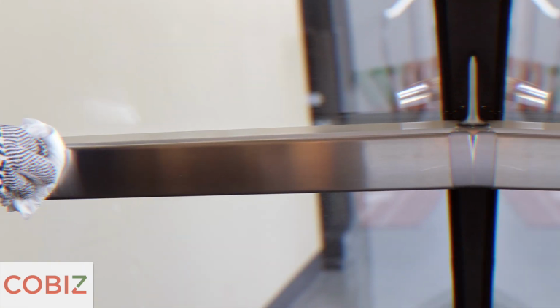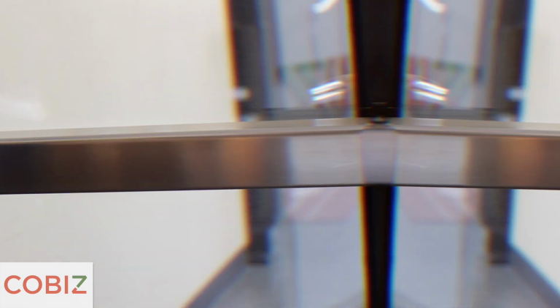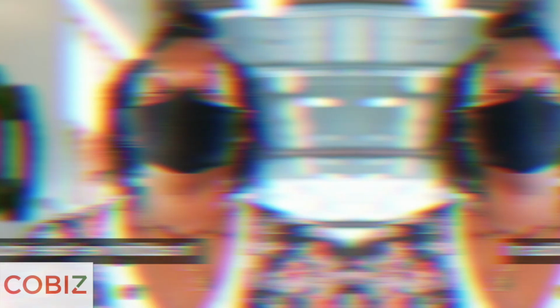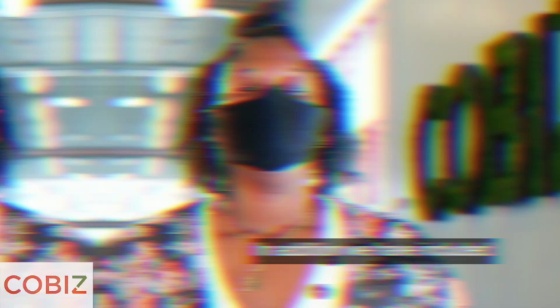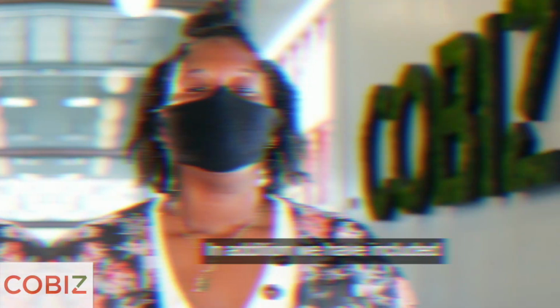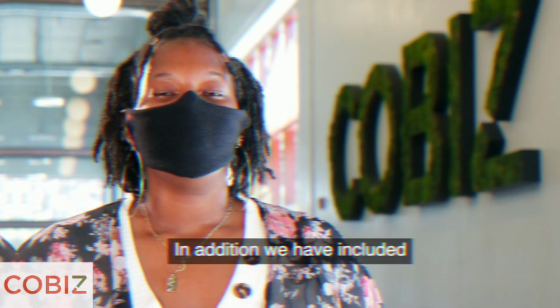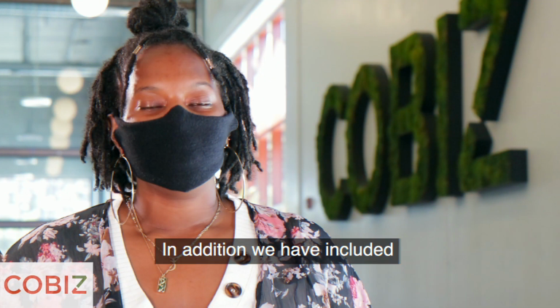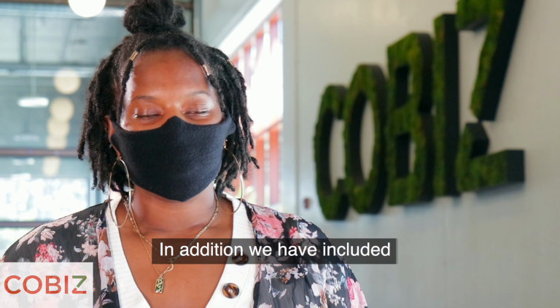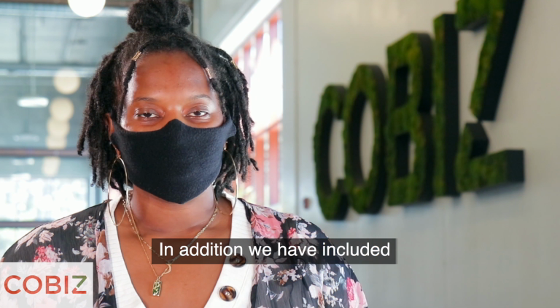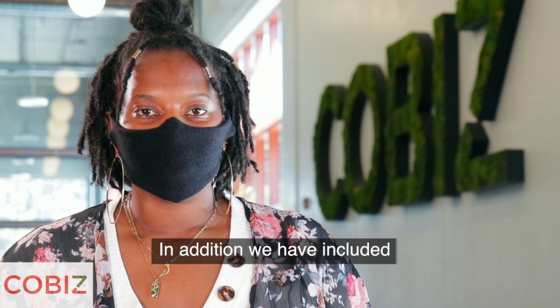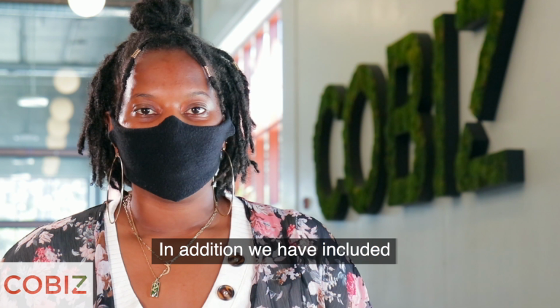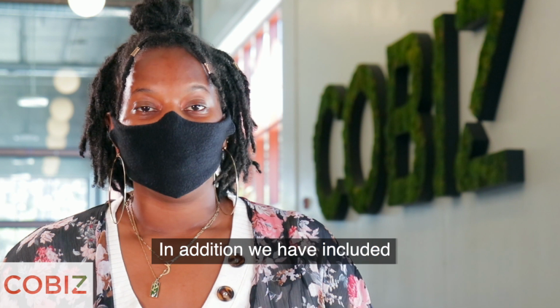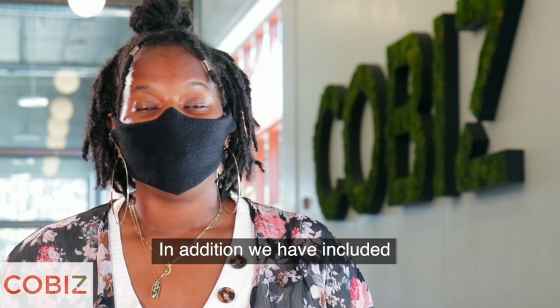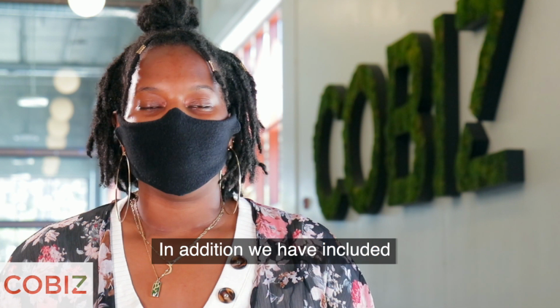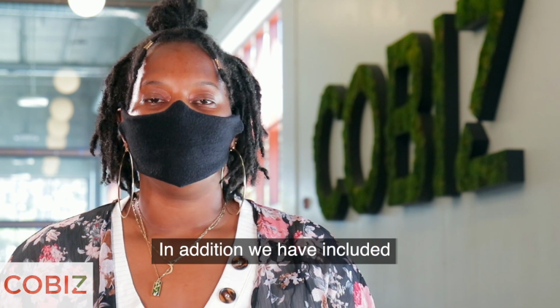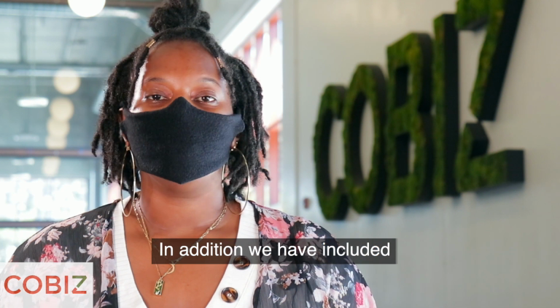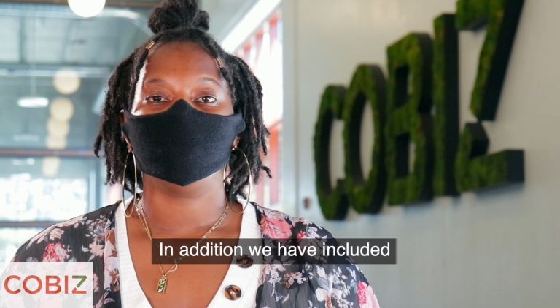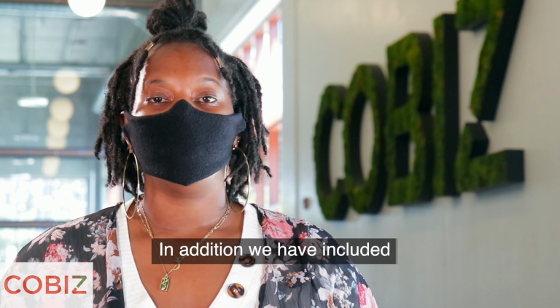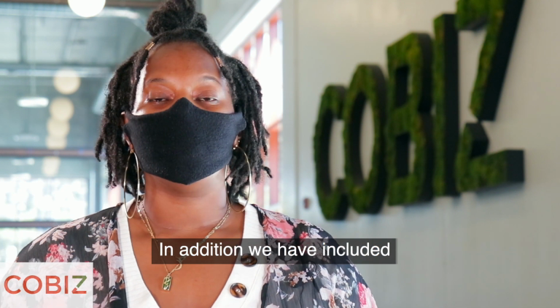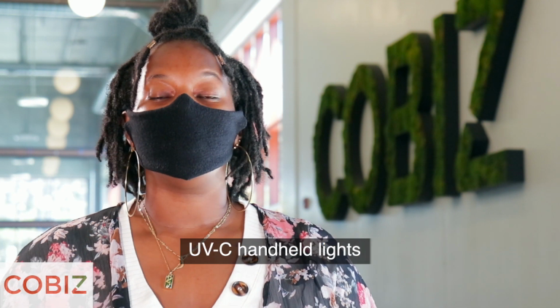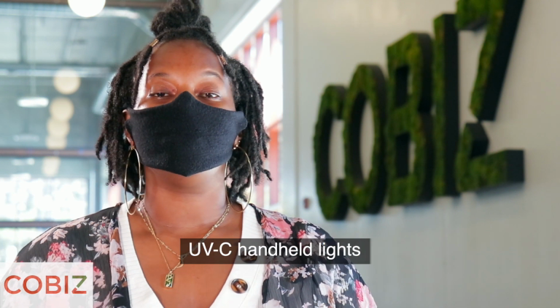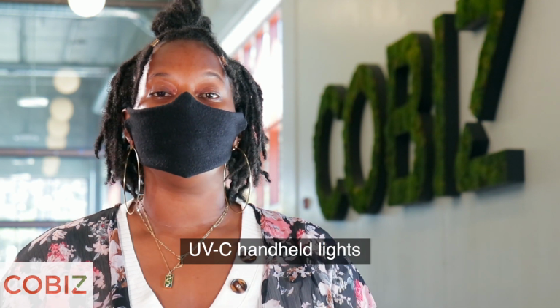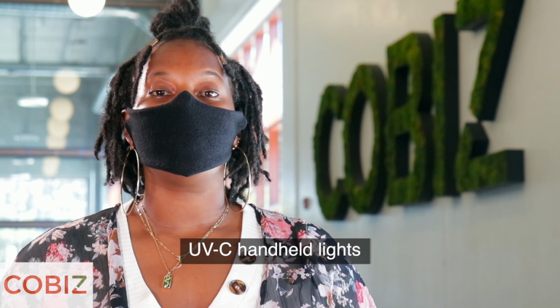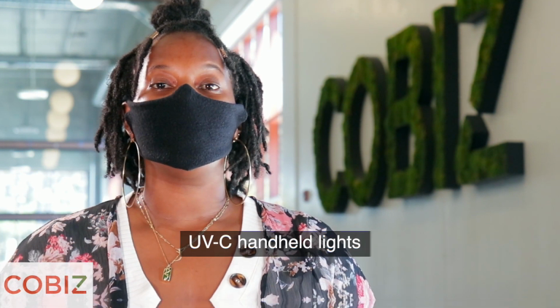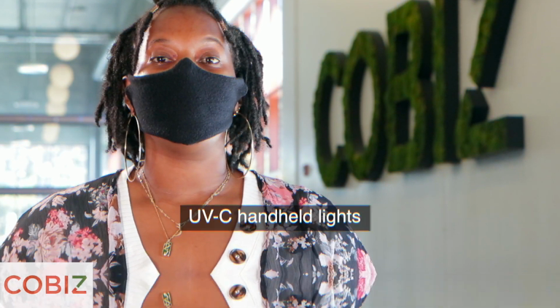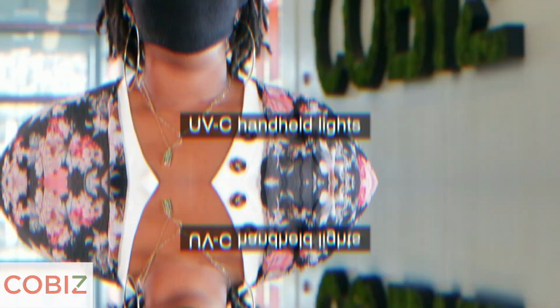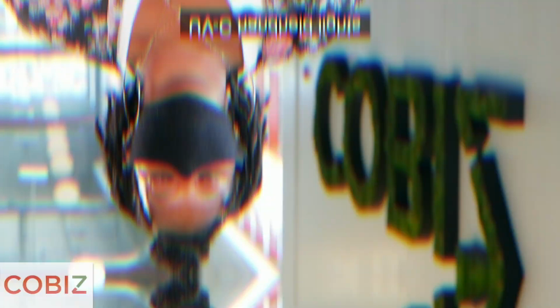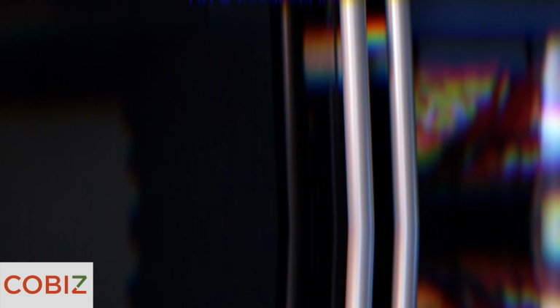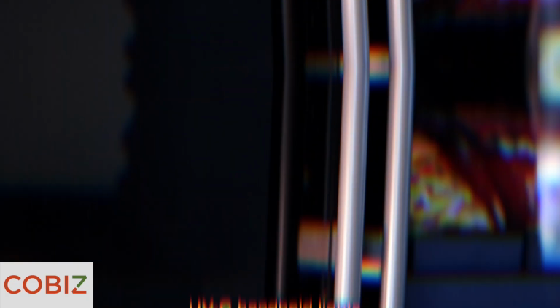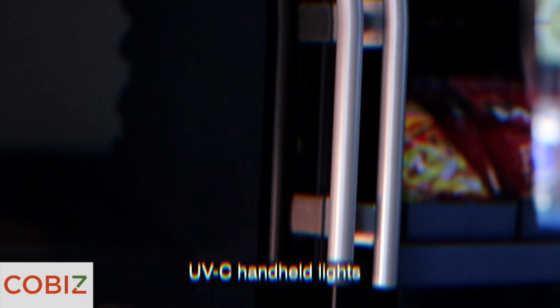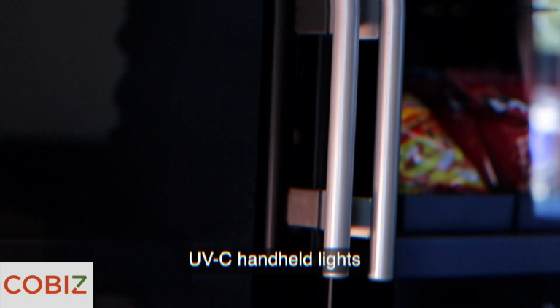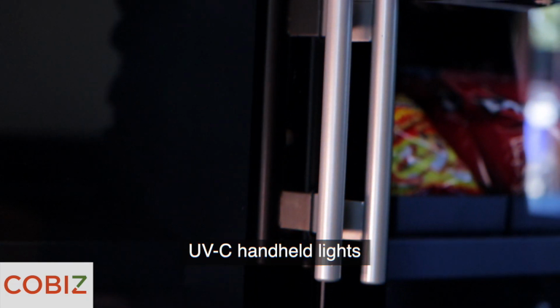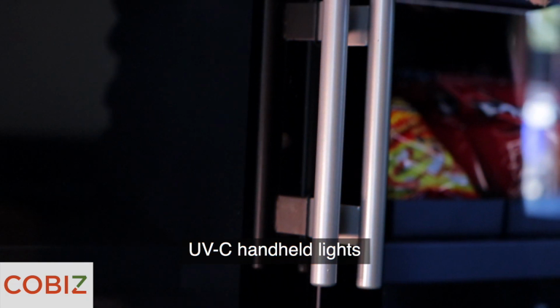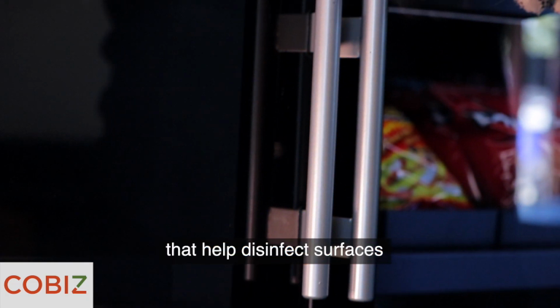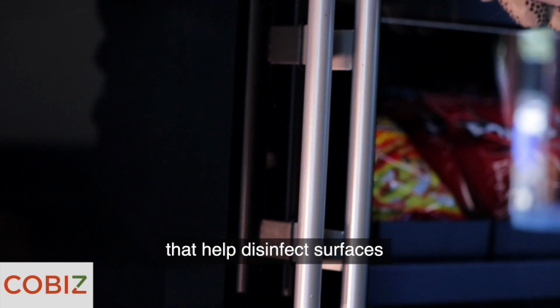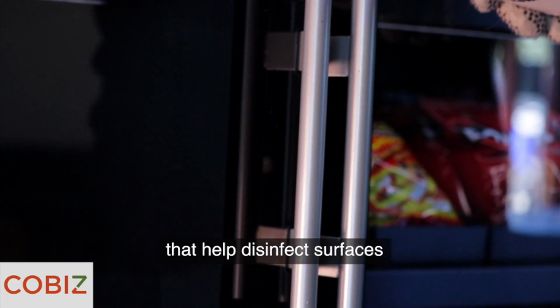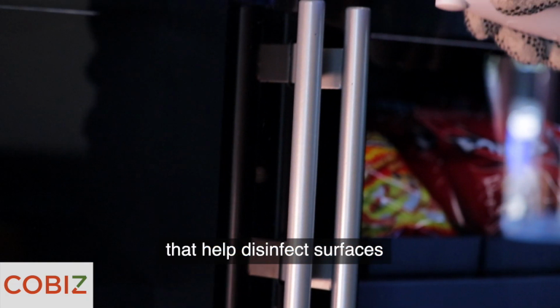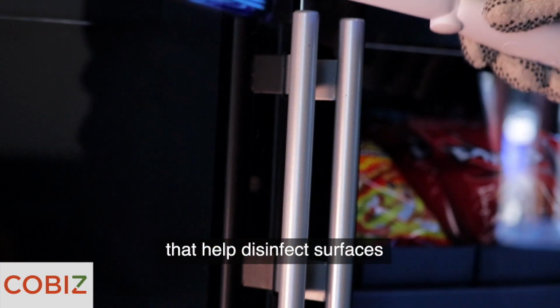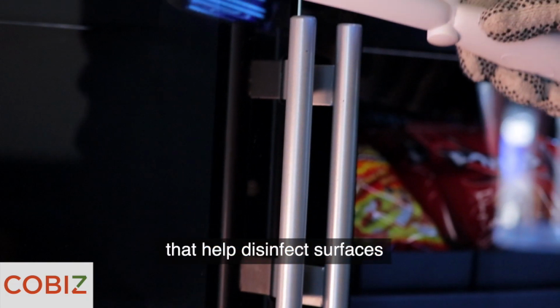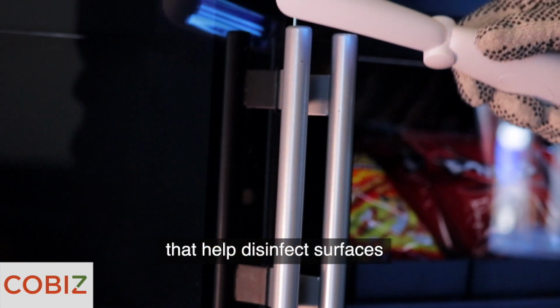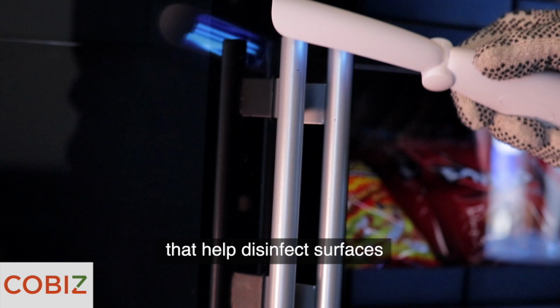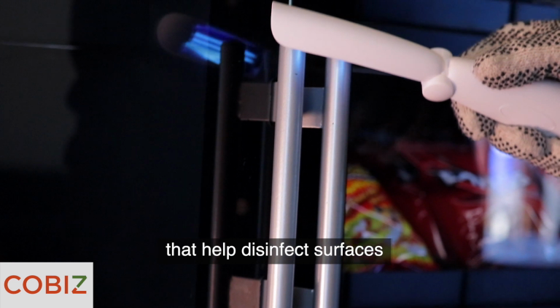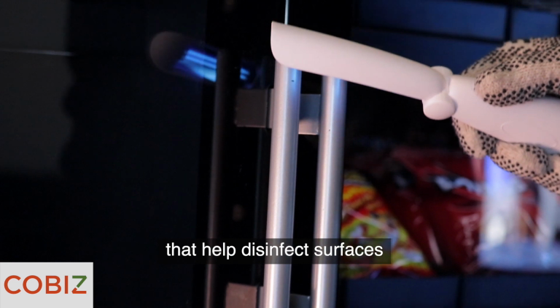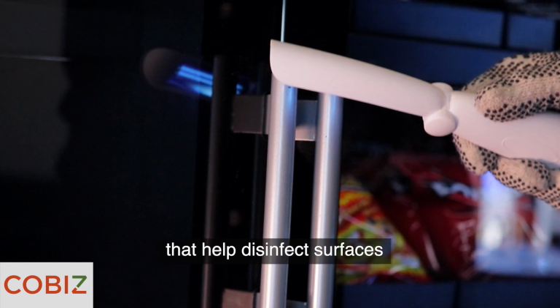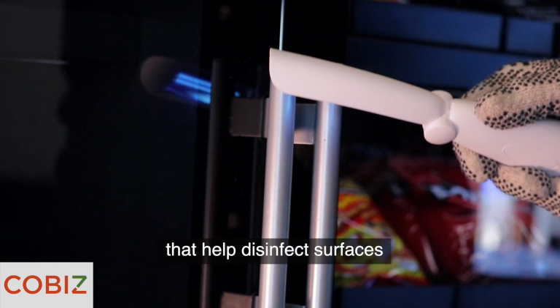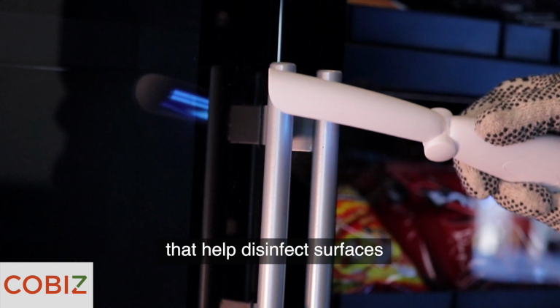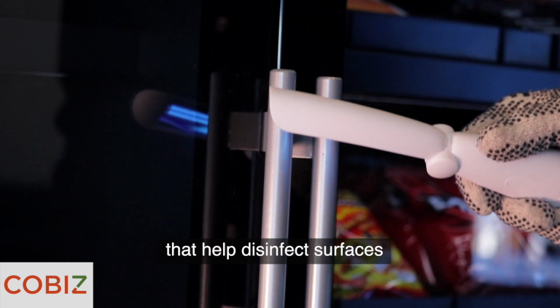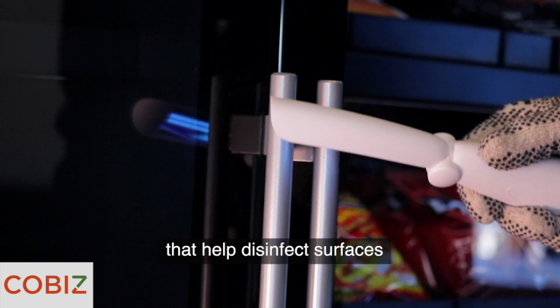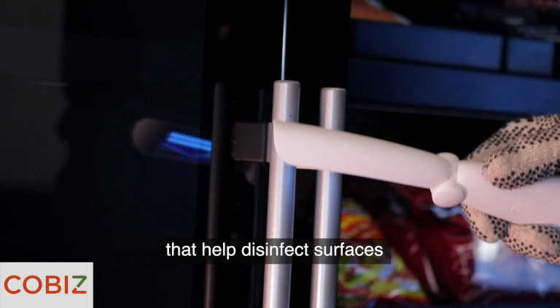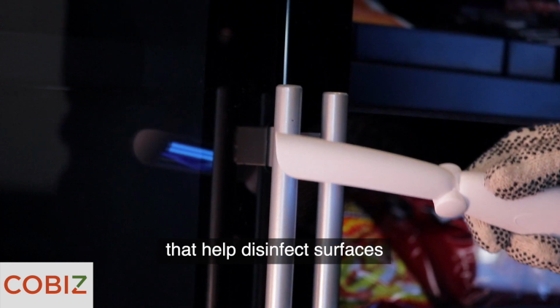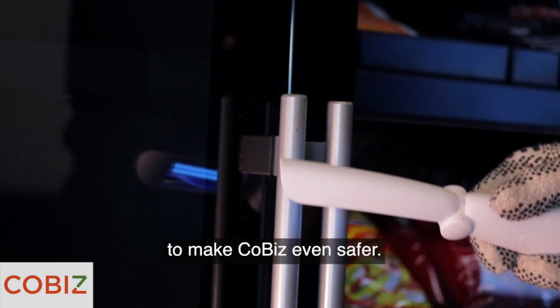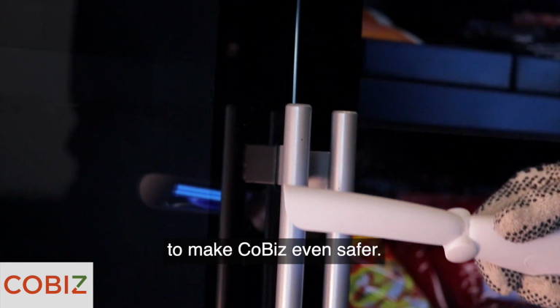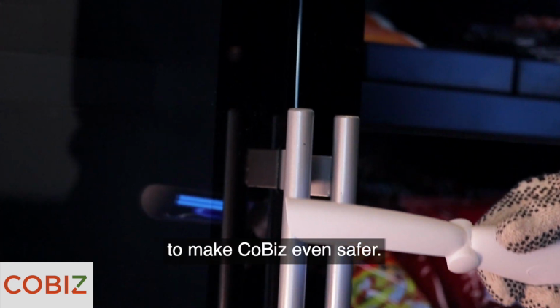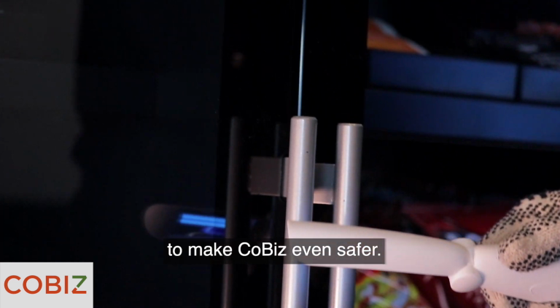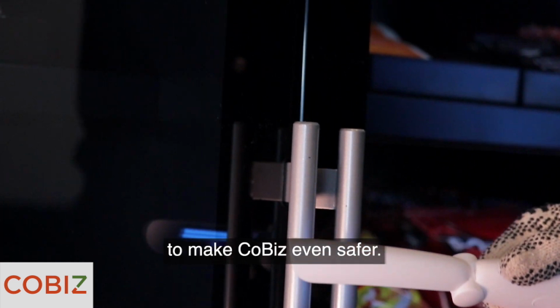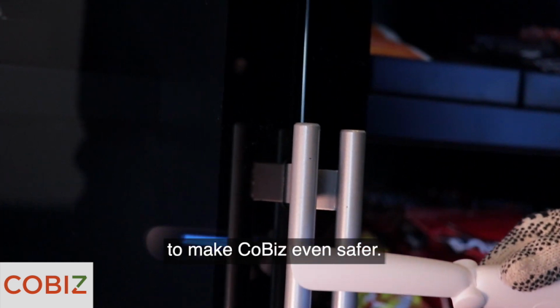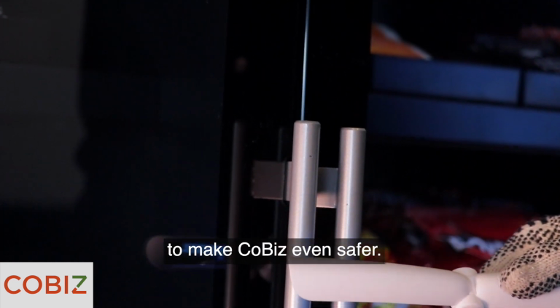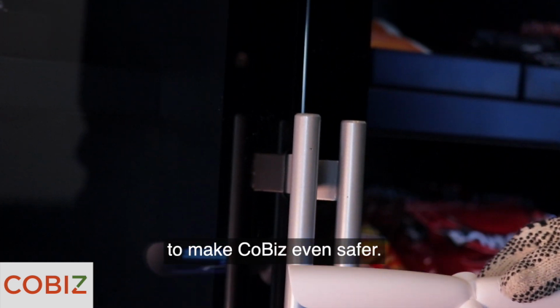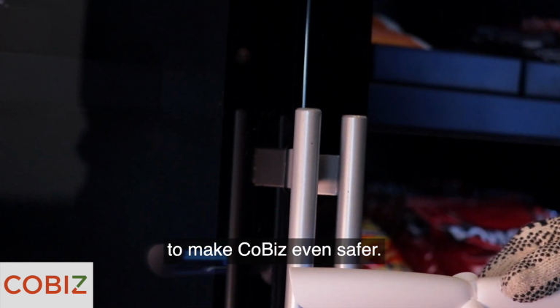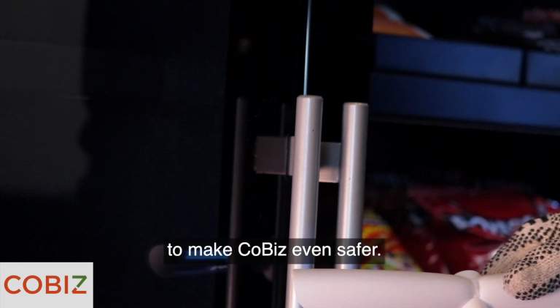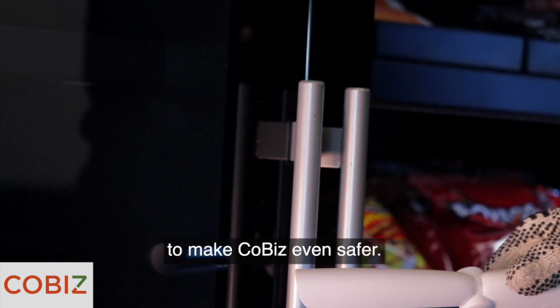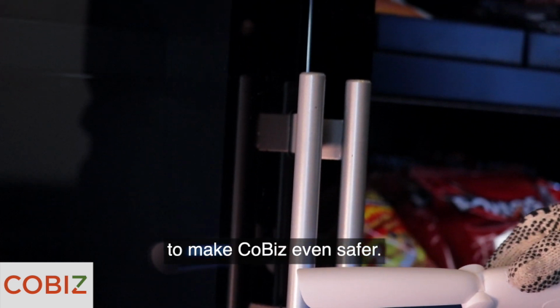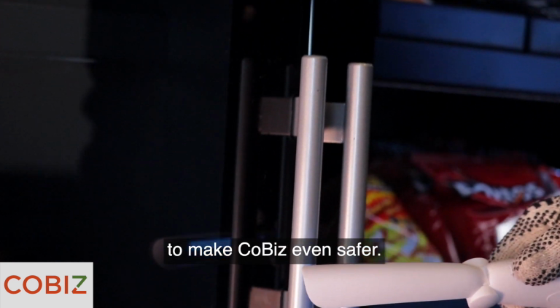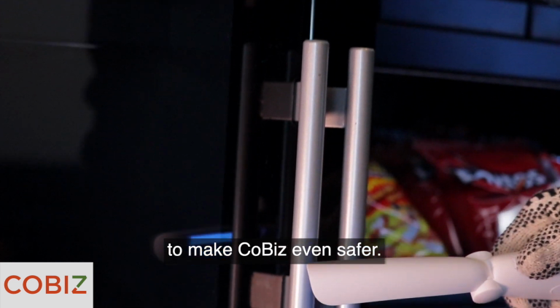In addition, we have included UV-C handheld lights that help disinfect surfaces to make Co-biz even safer.